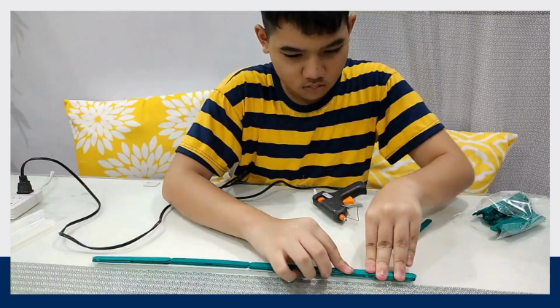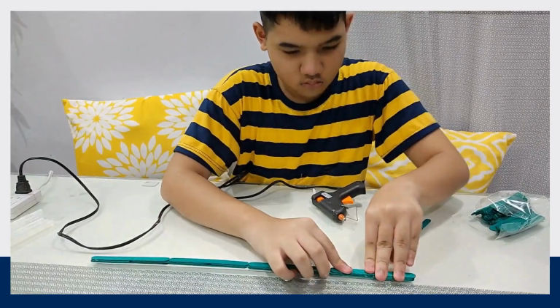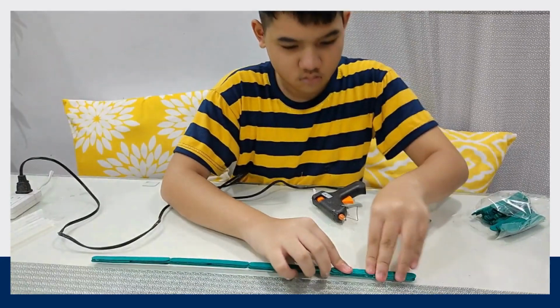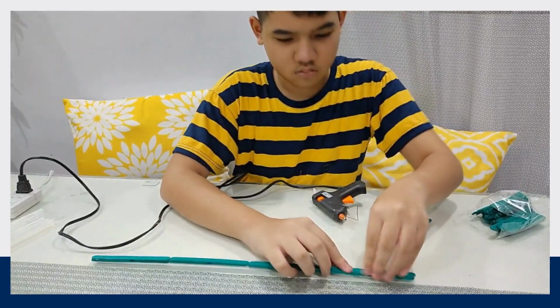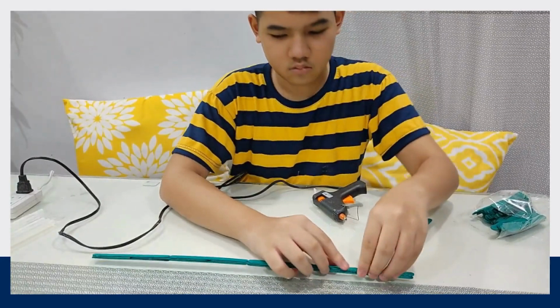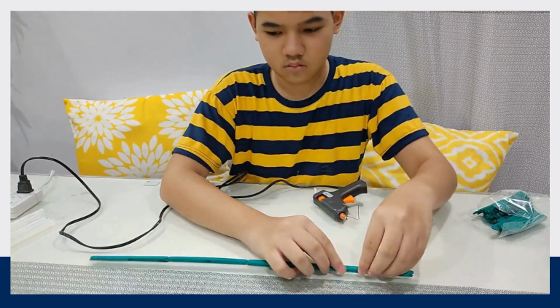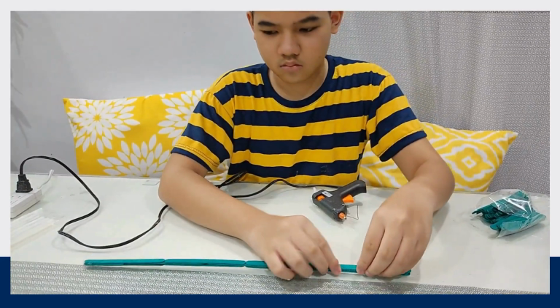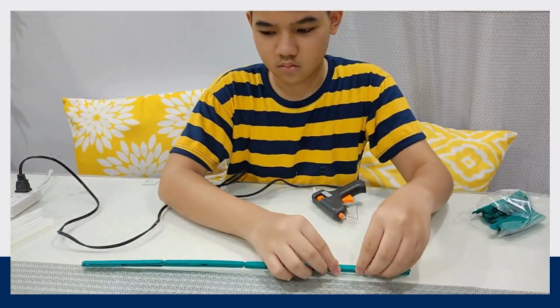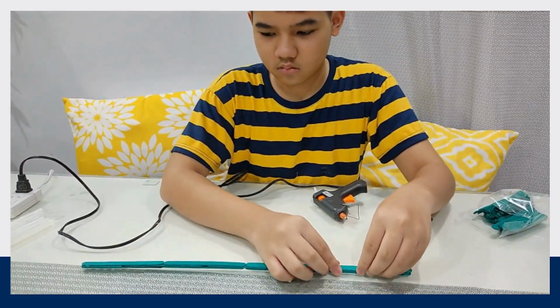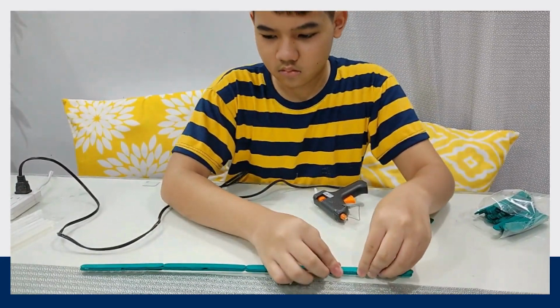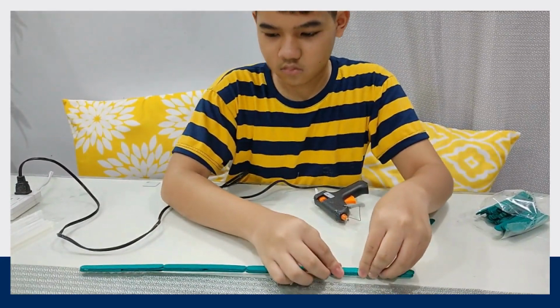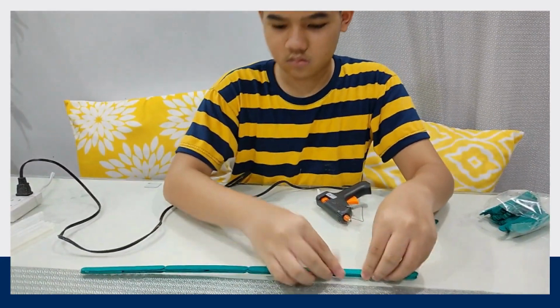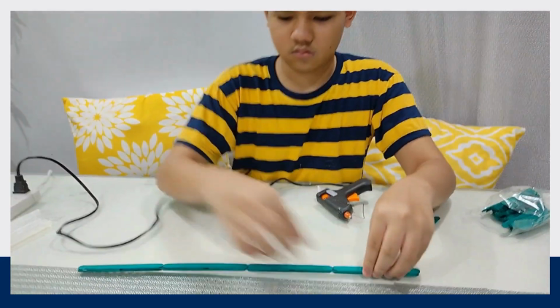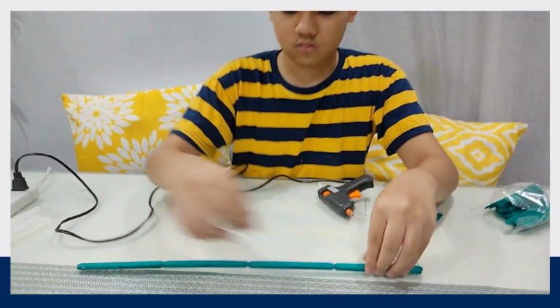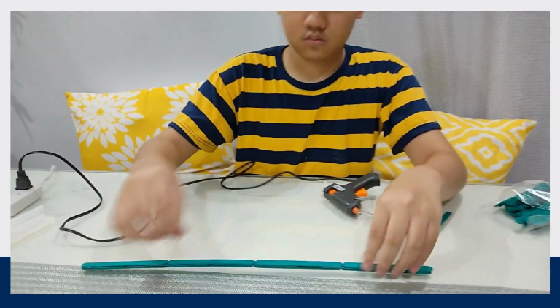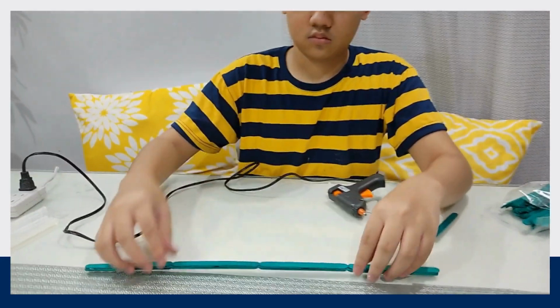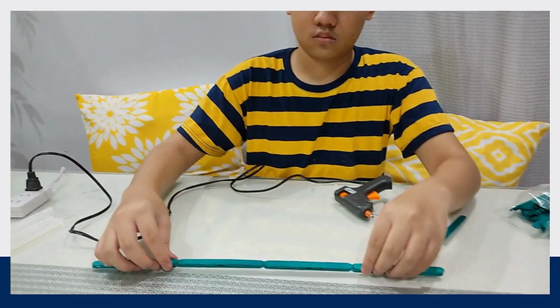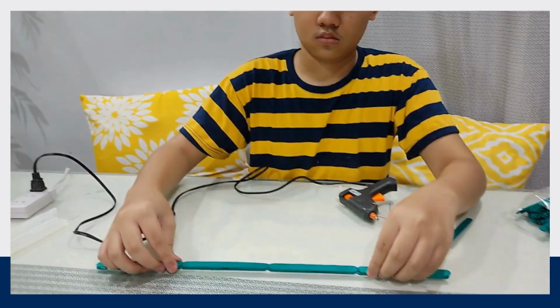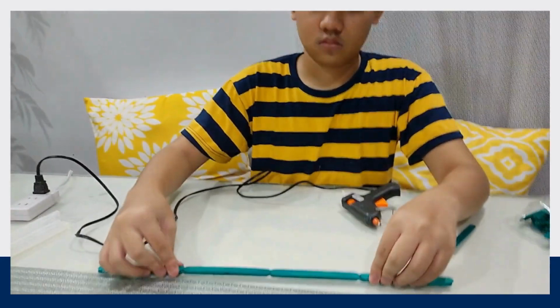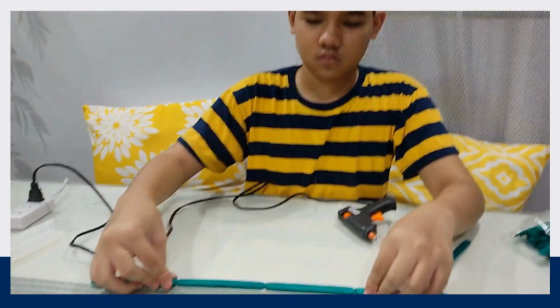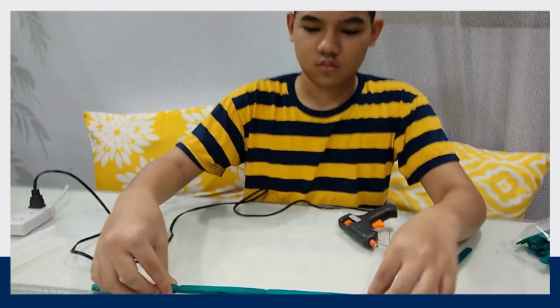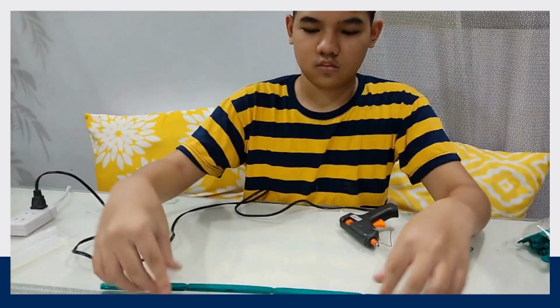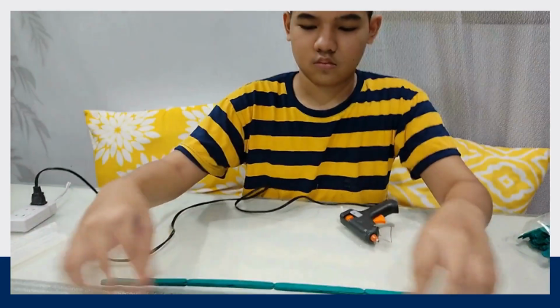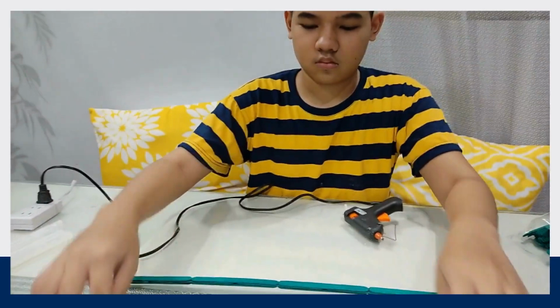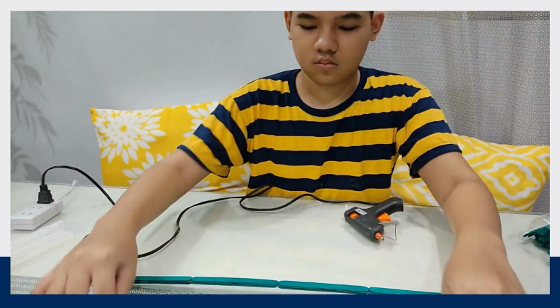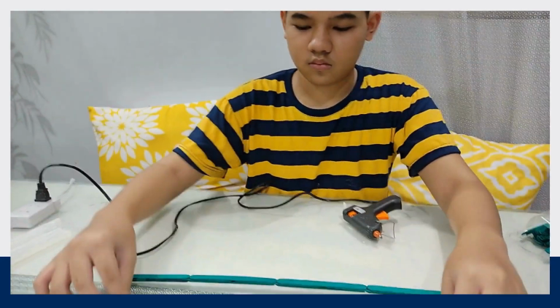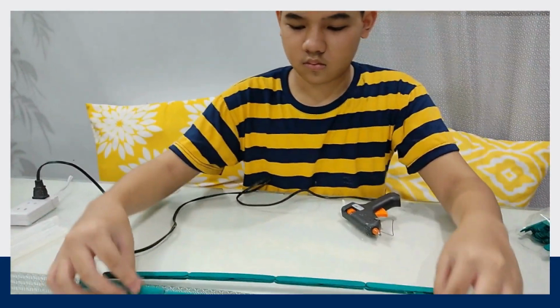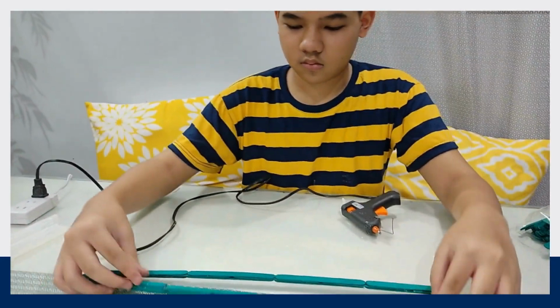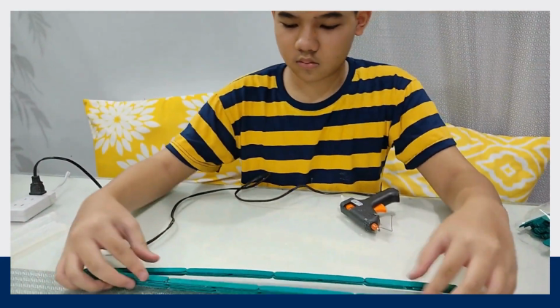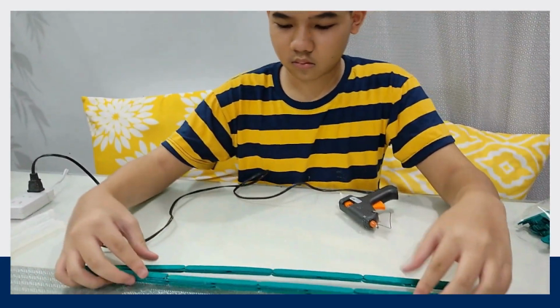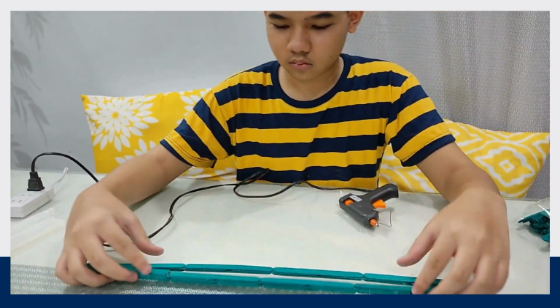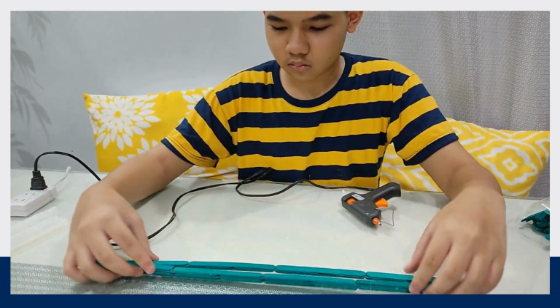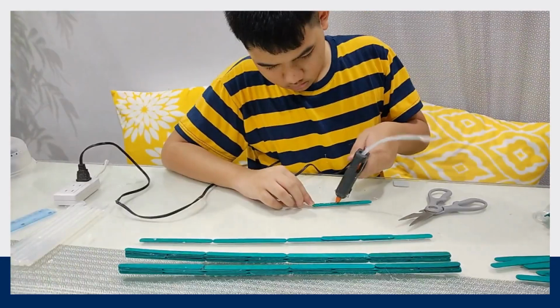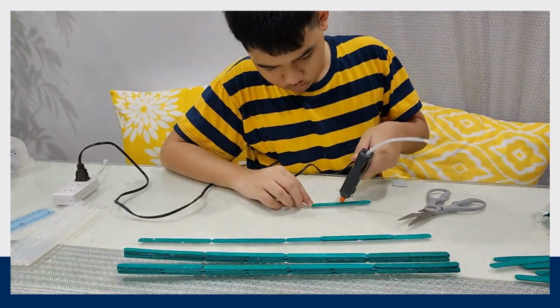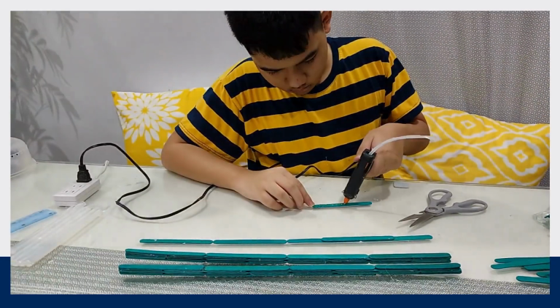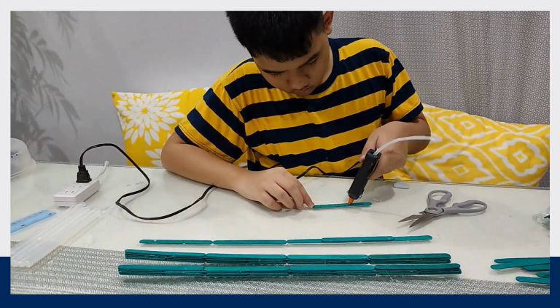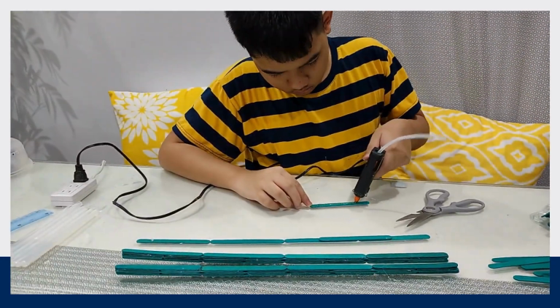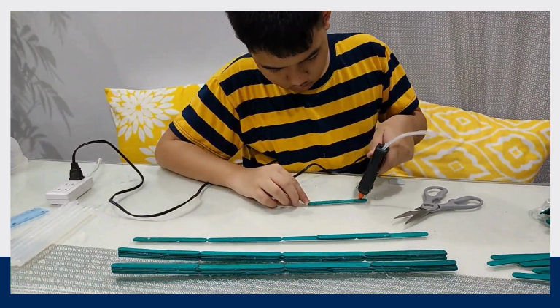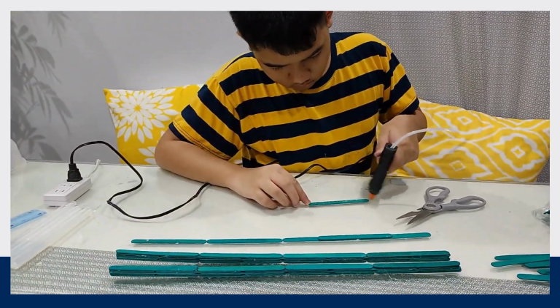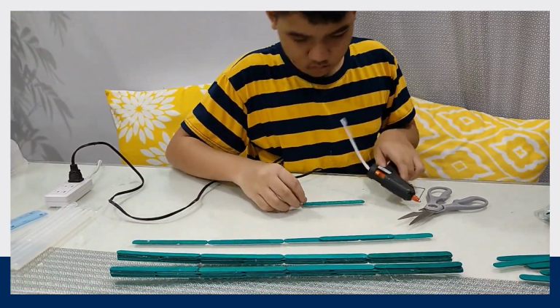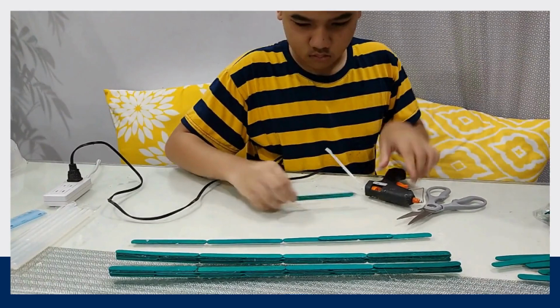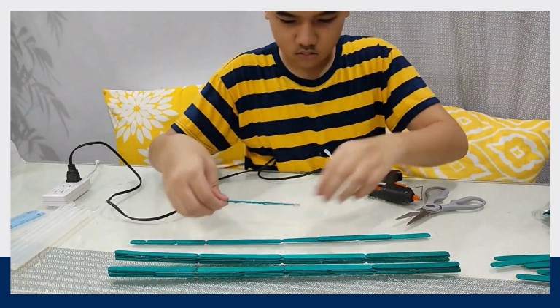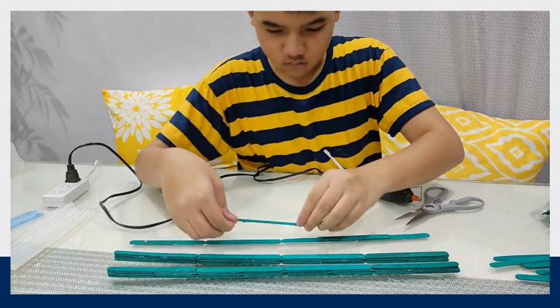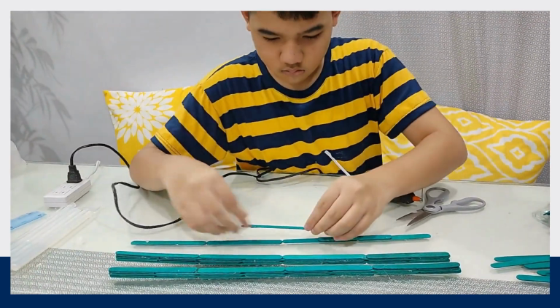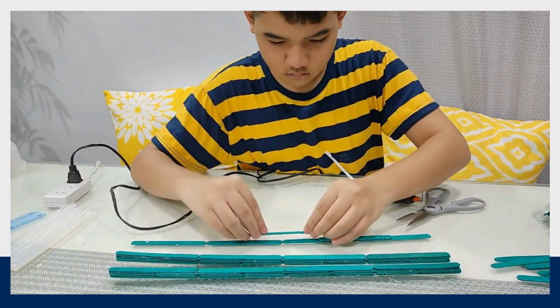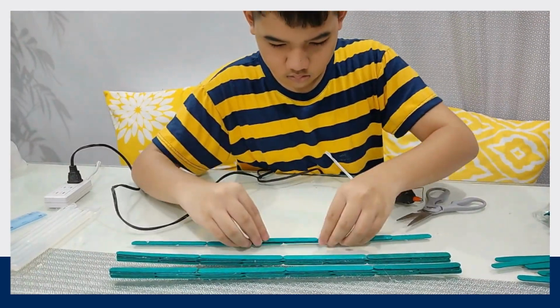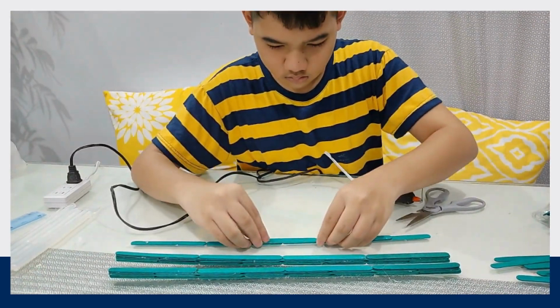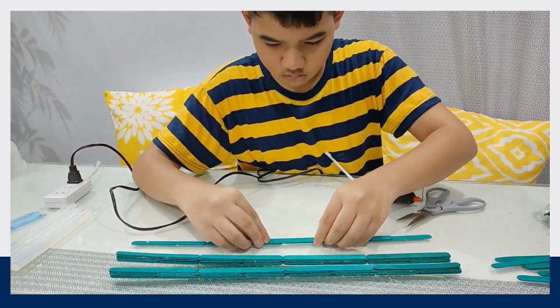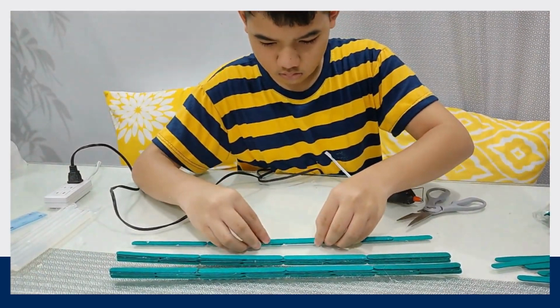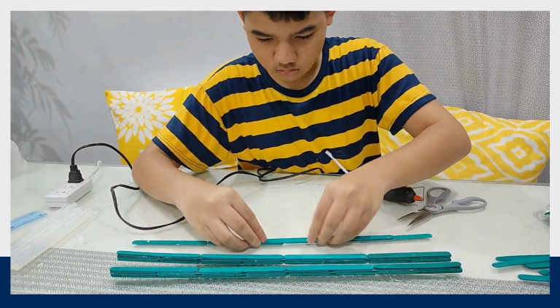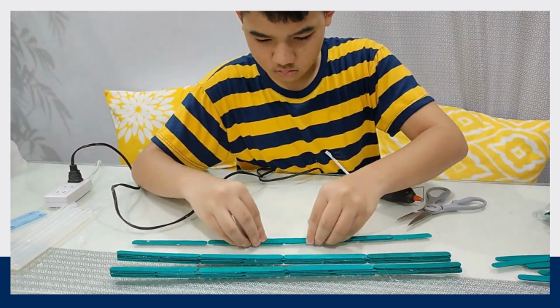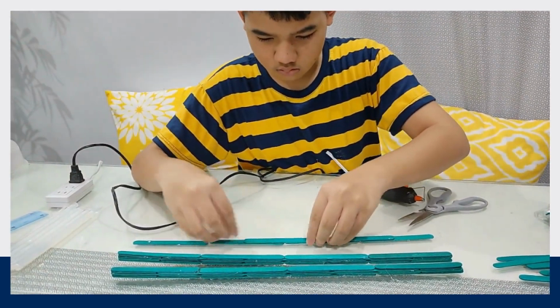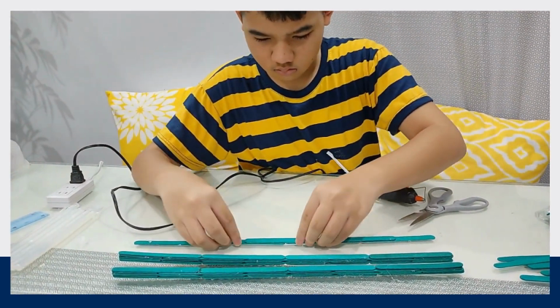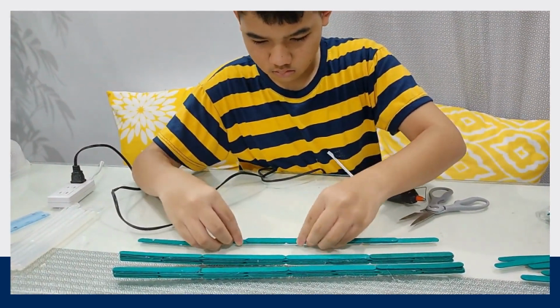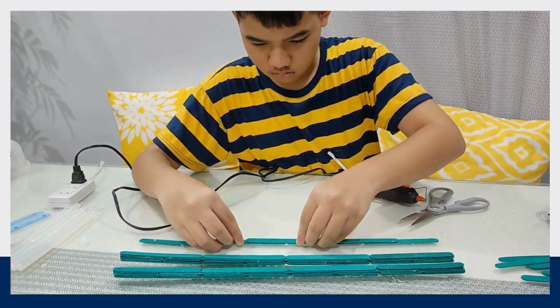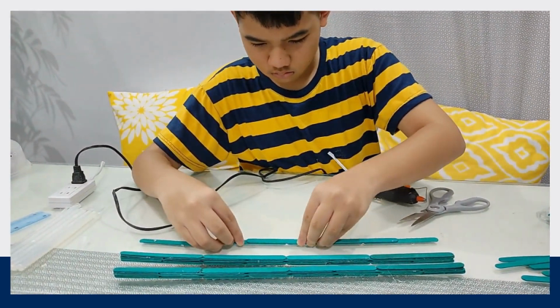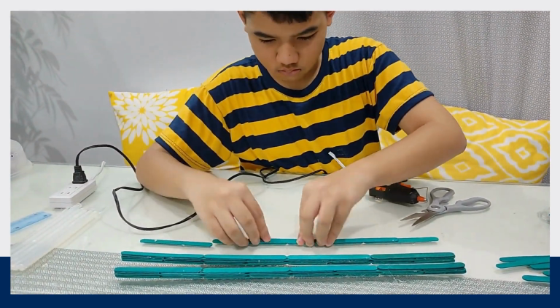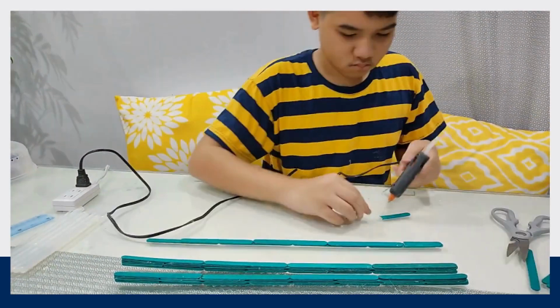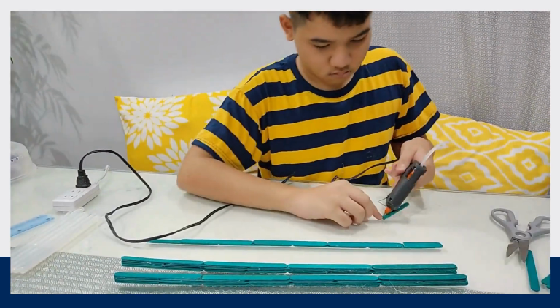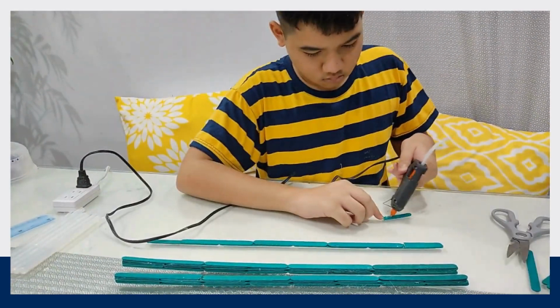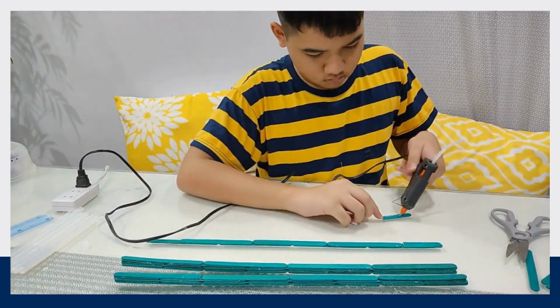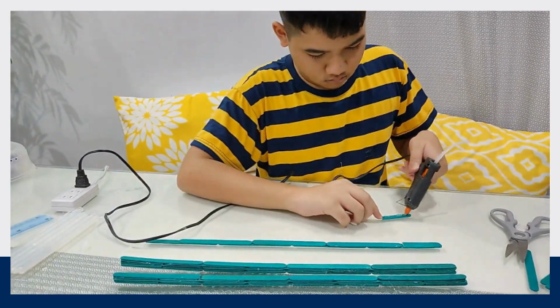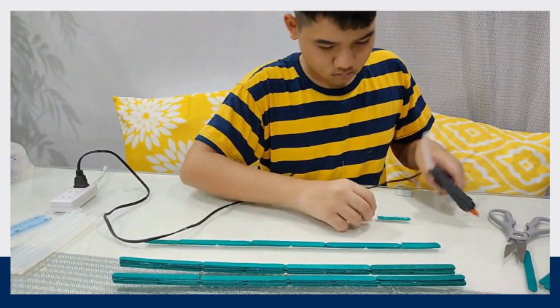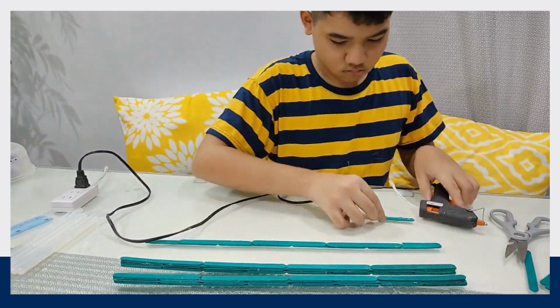Here's what it will look like. Then, repeat the process until you've made four of these.